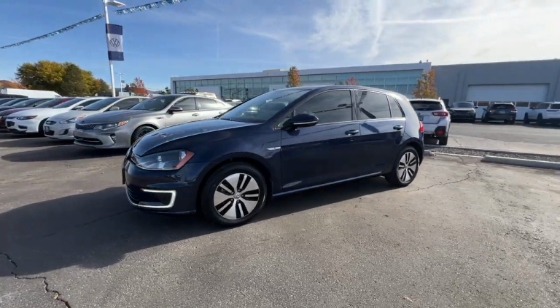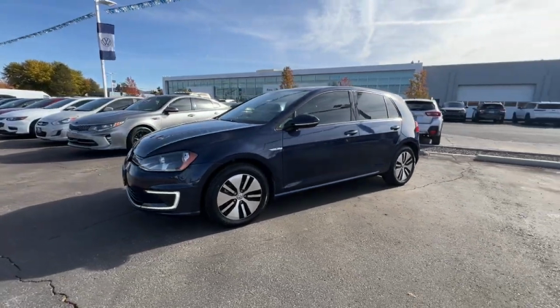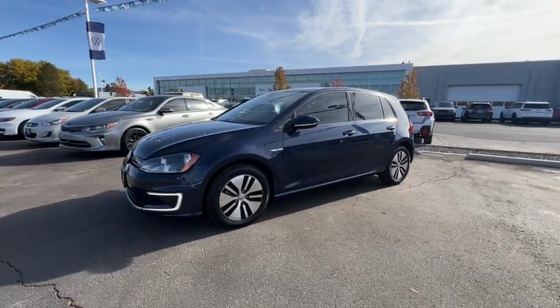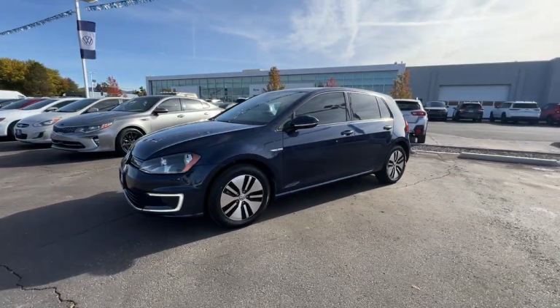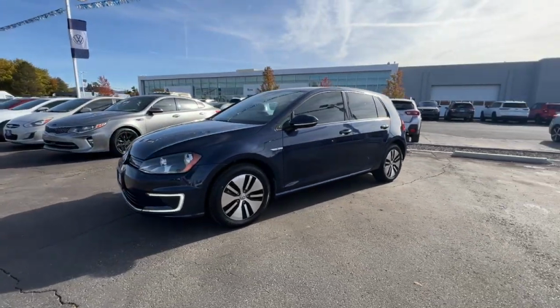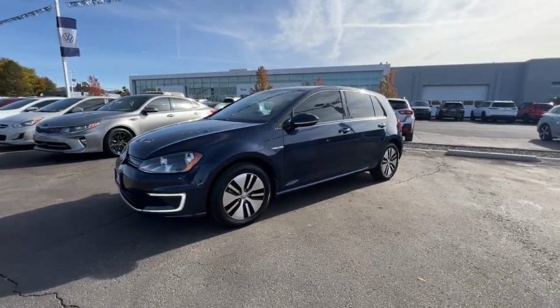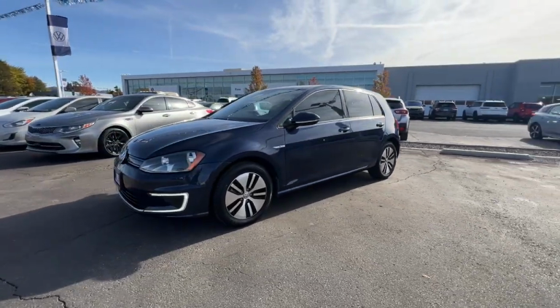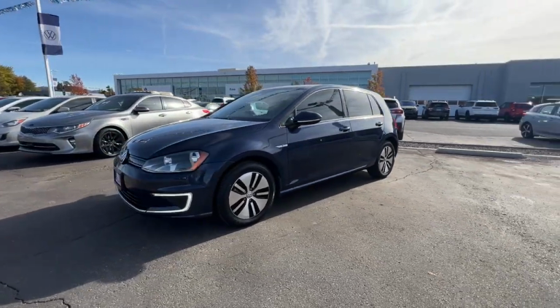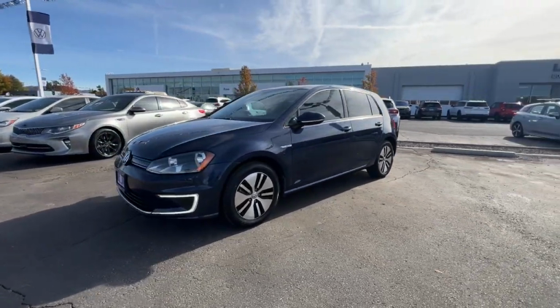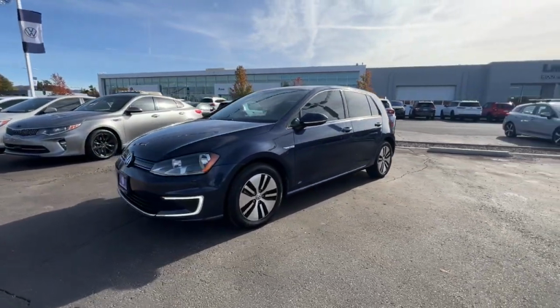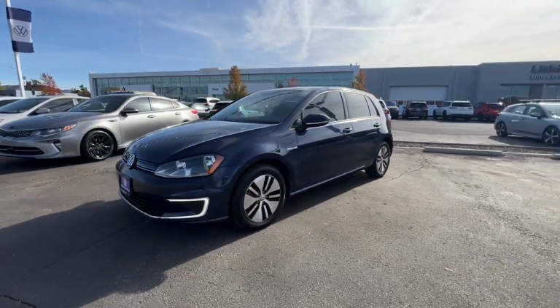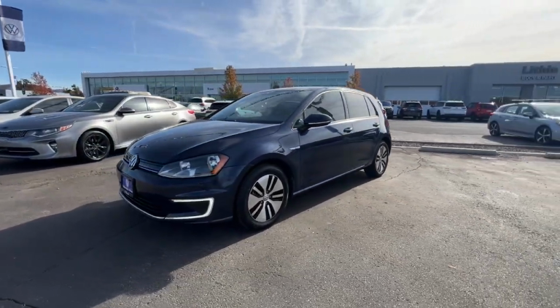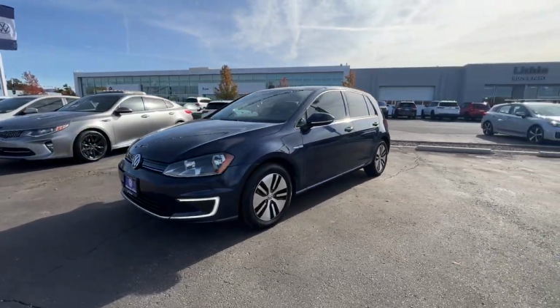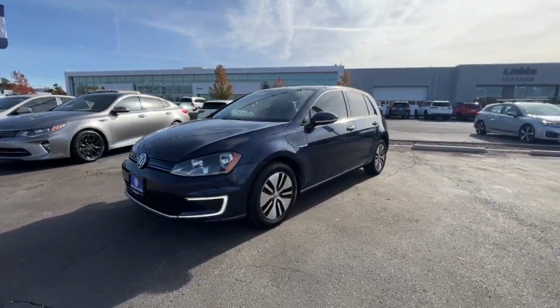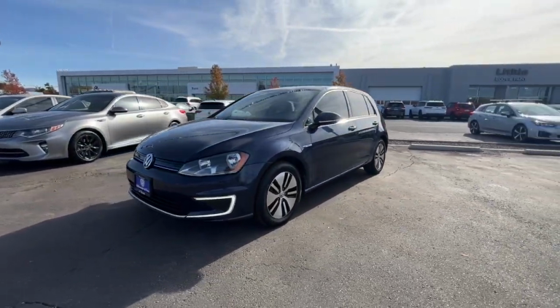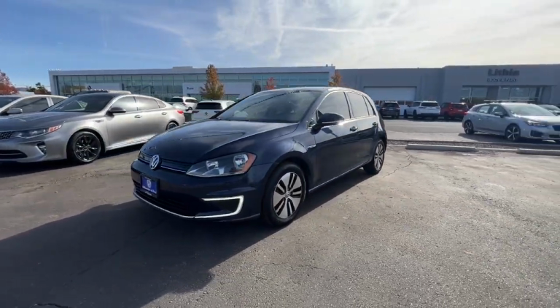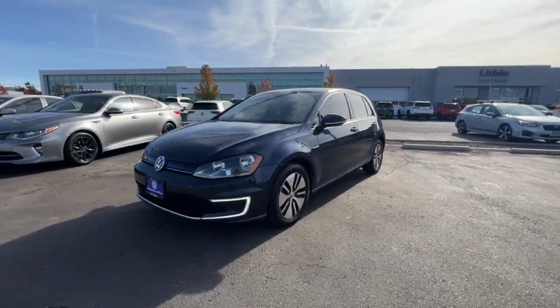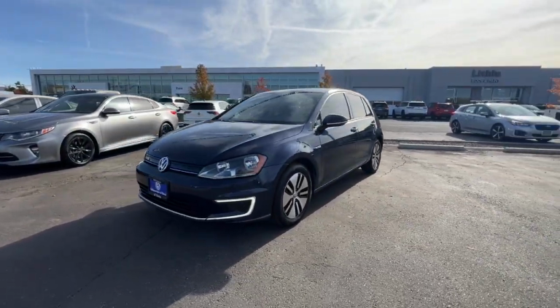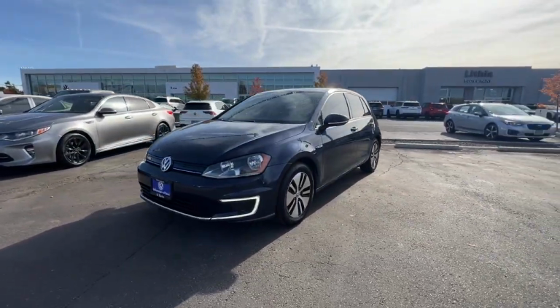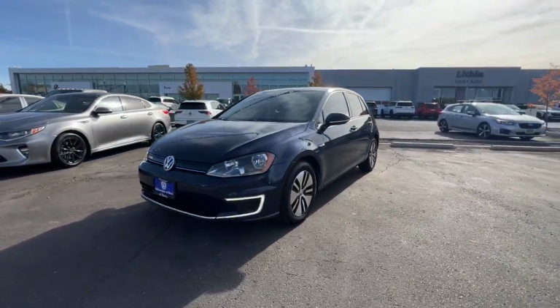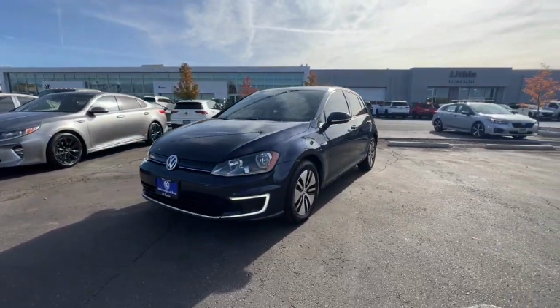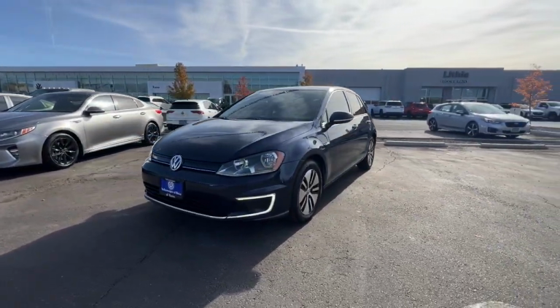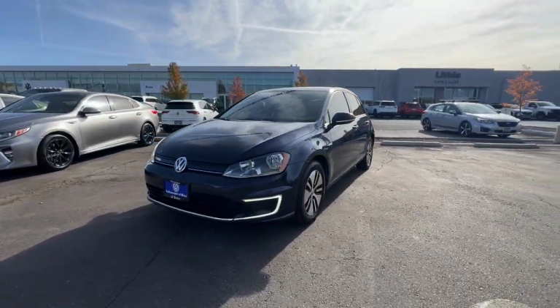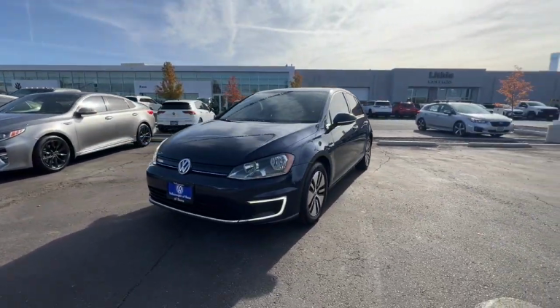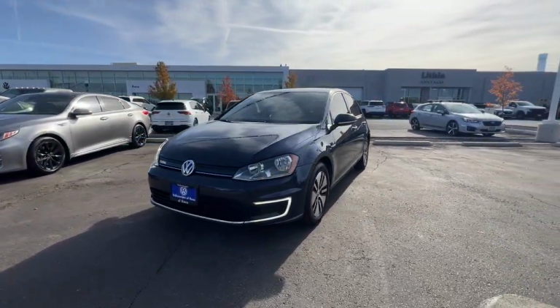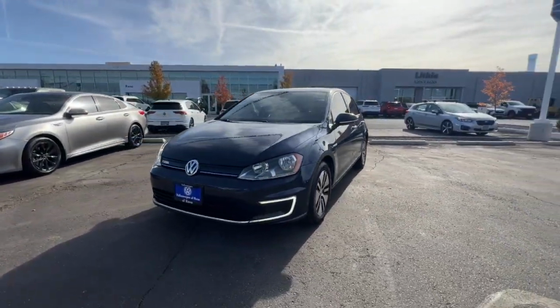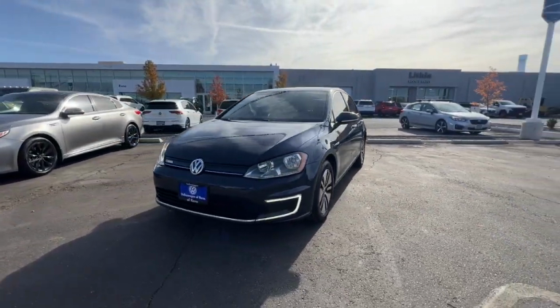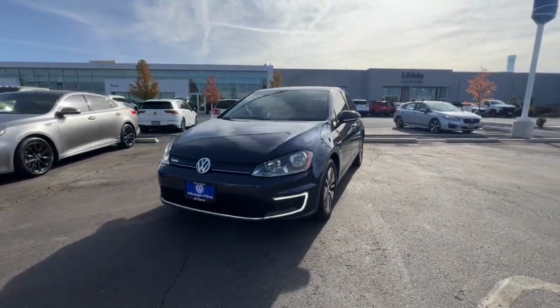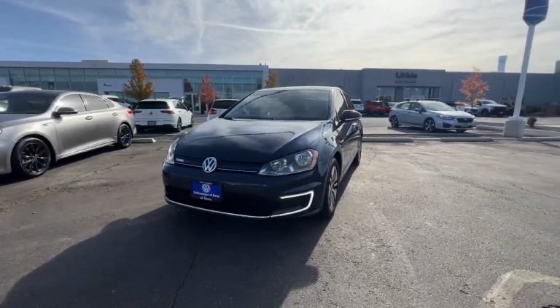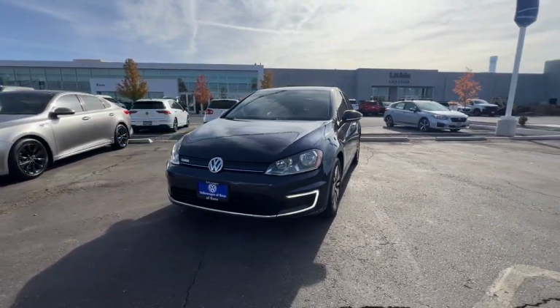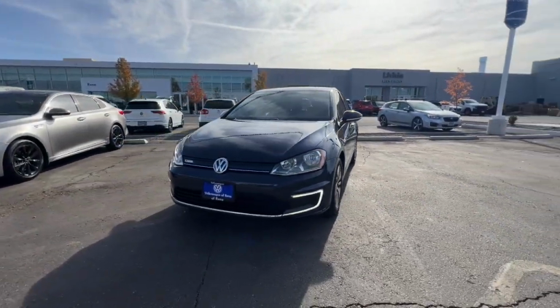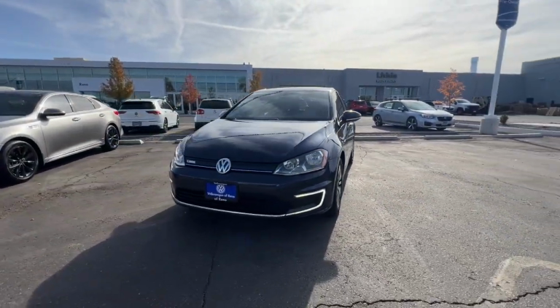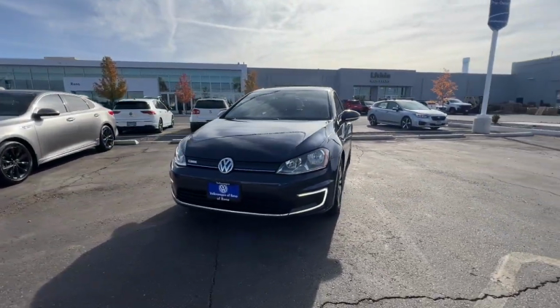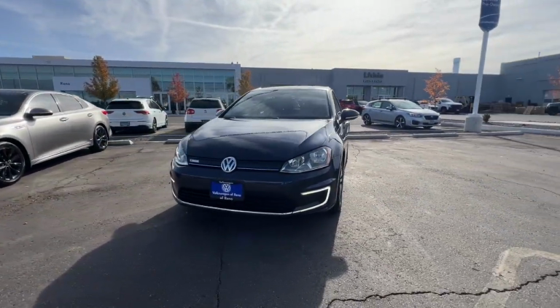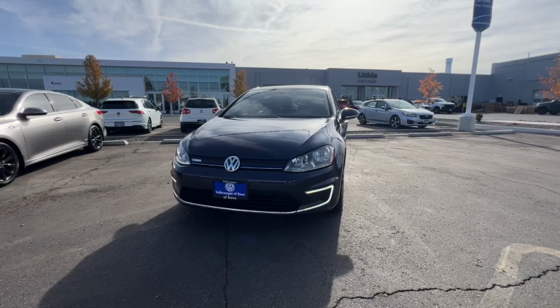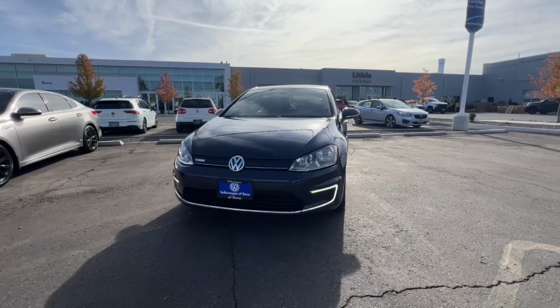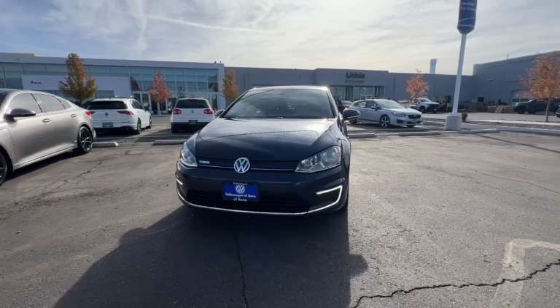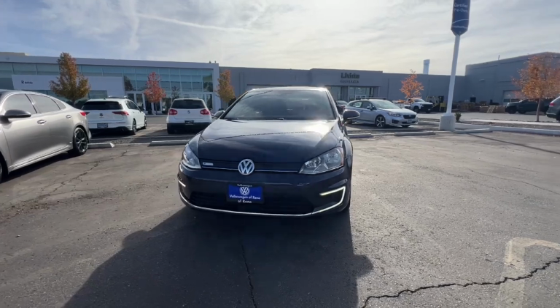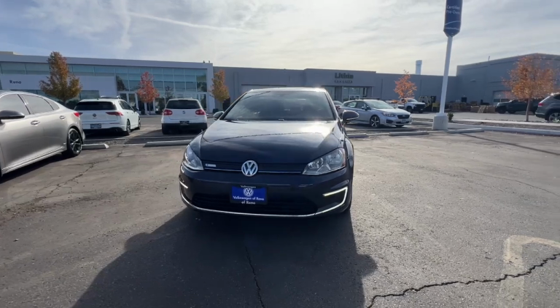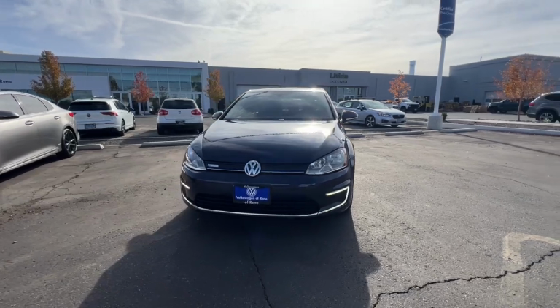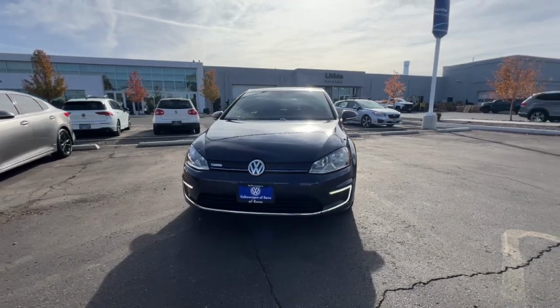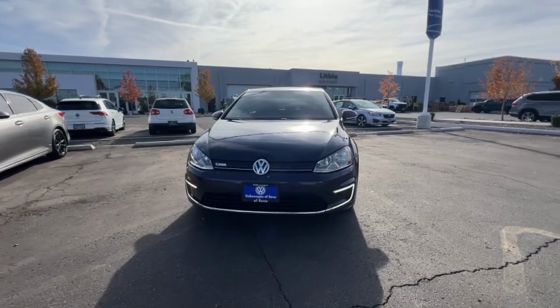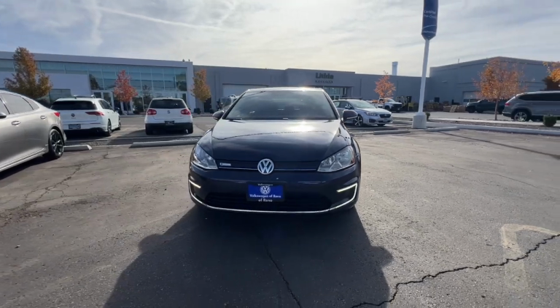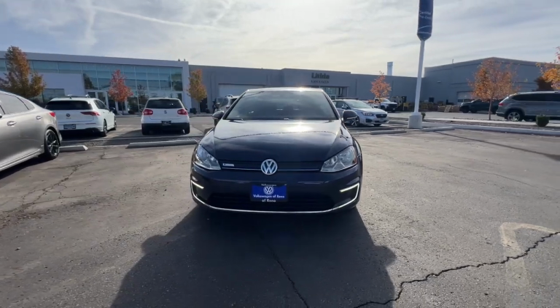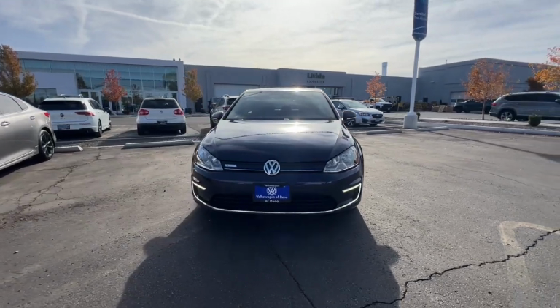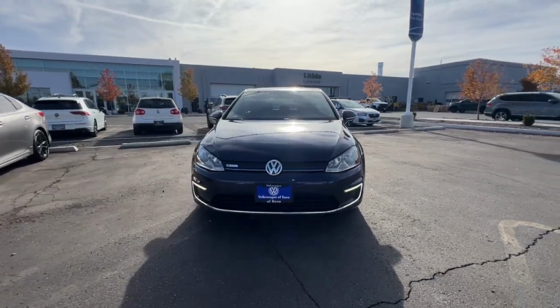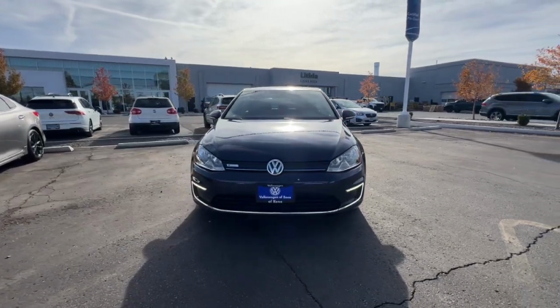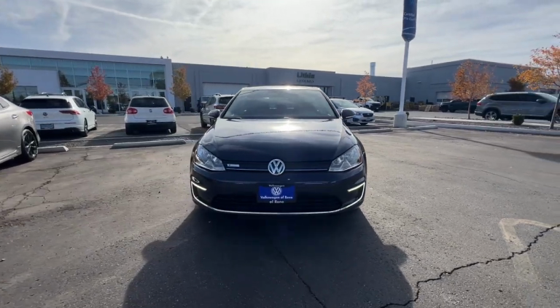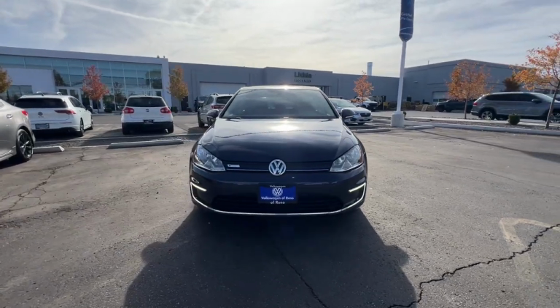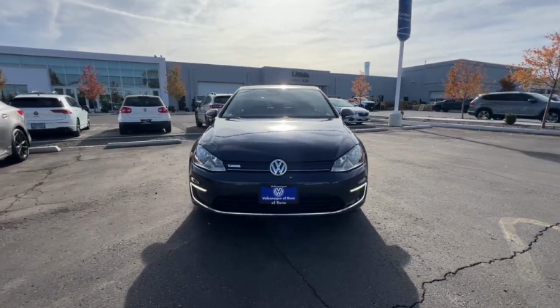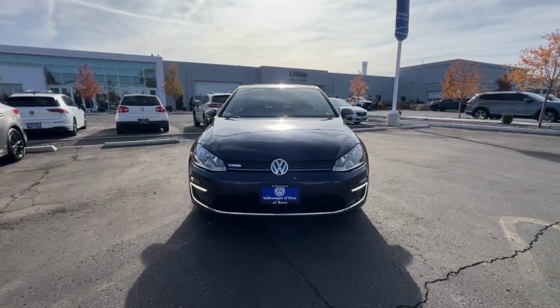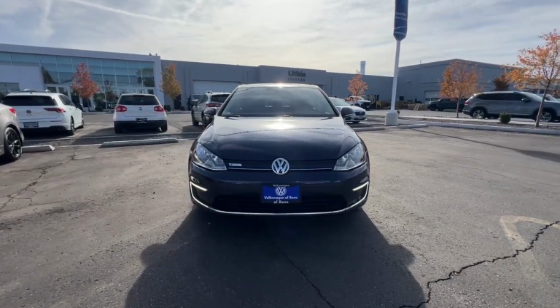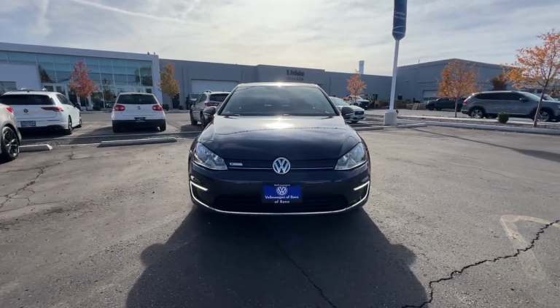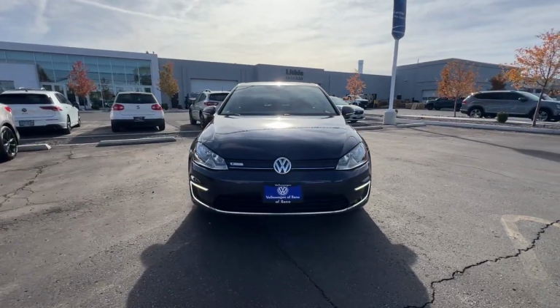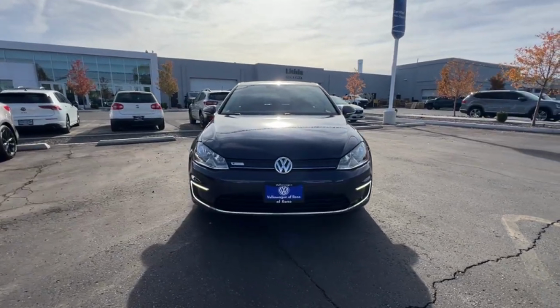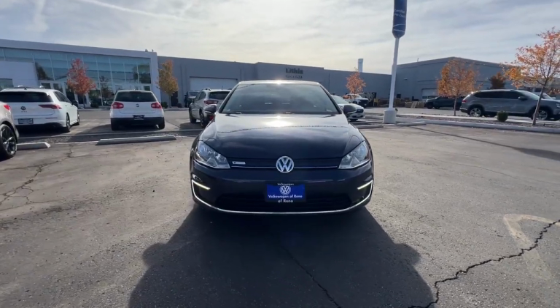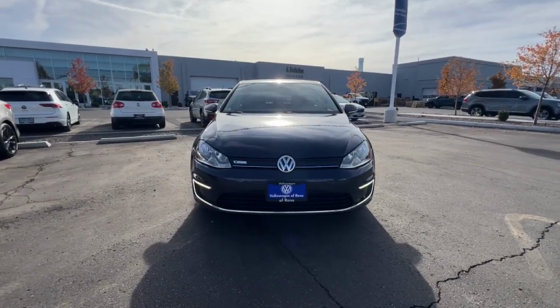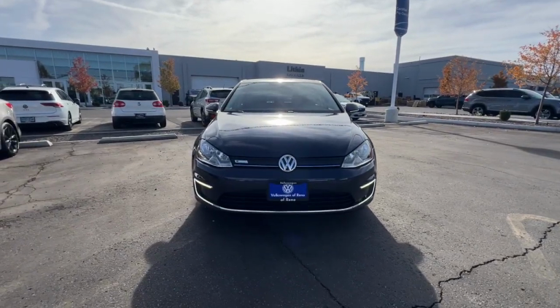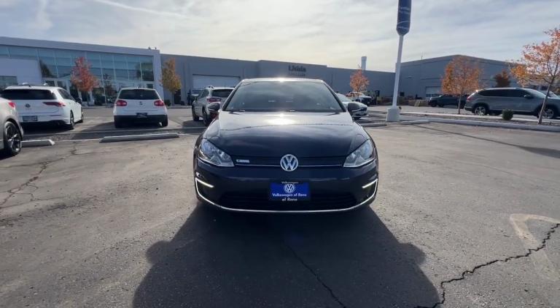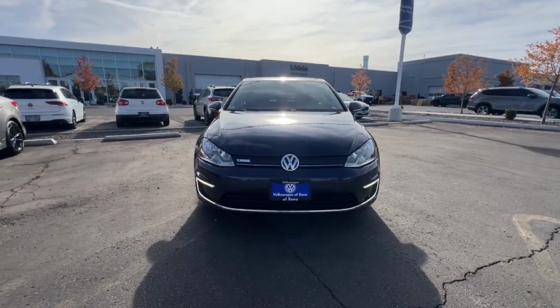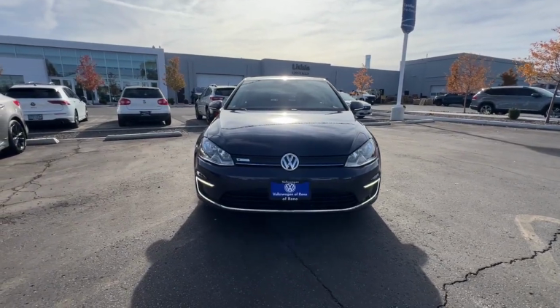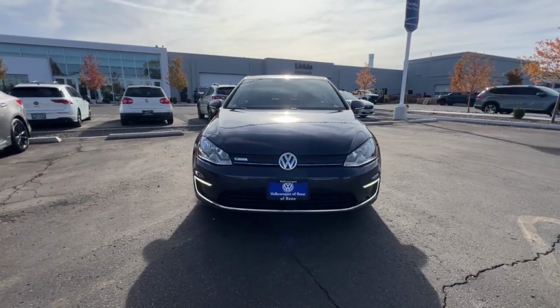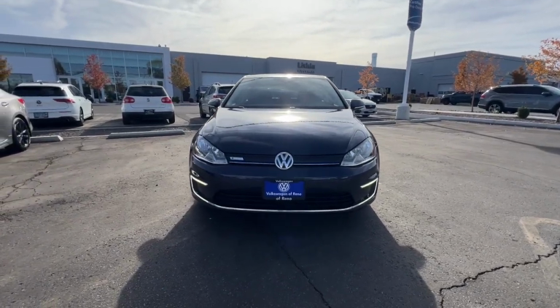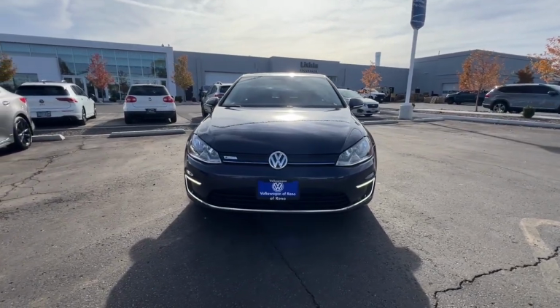Treat yourself to a road test in this e-Golf today. Our staff will toss you the keys and give you an outstanding customer experience.